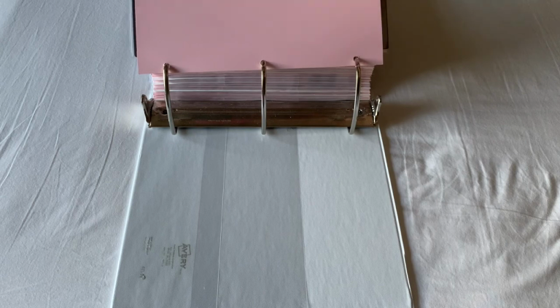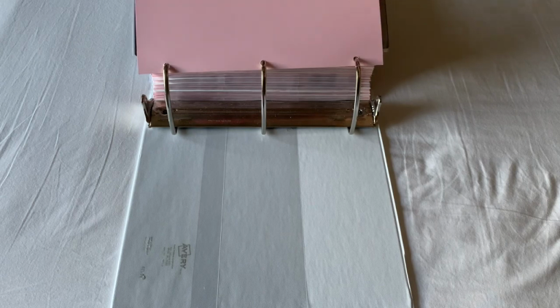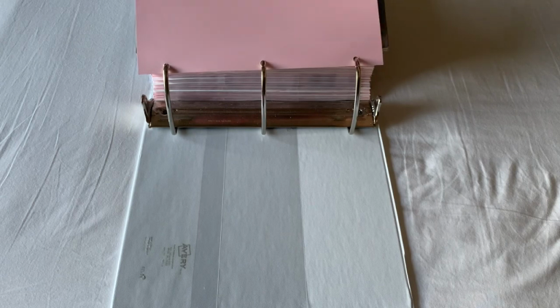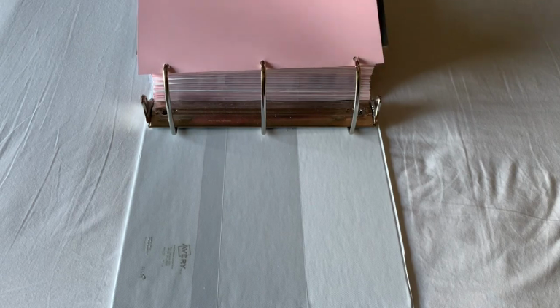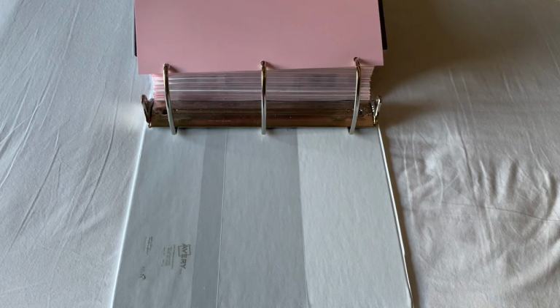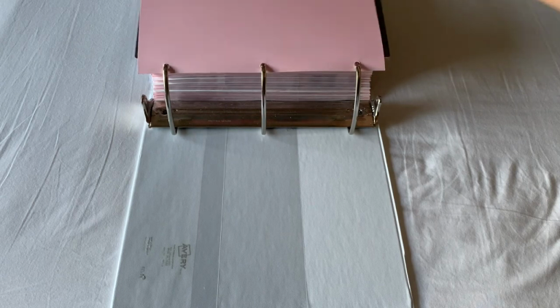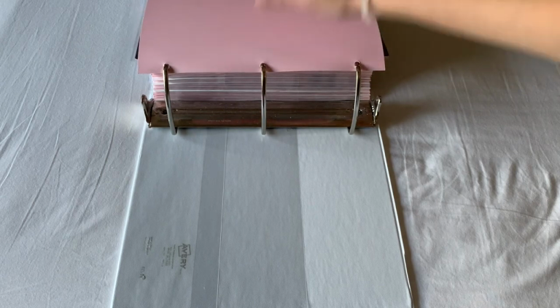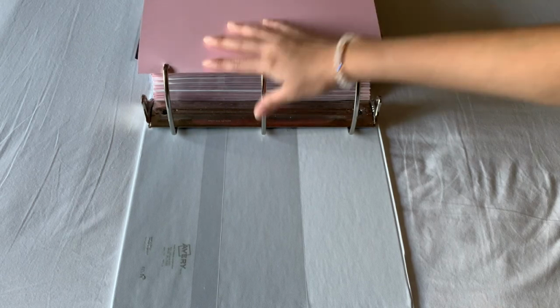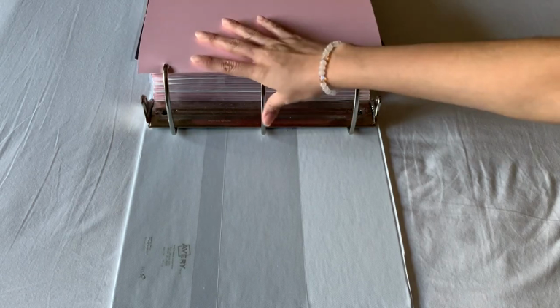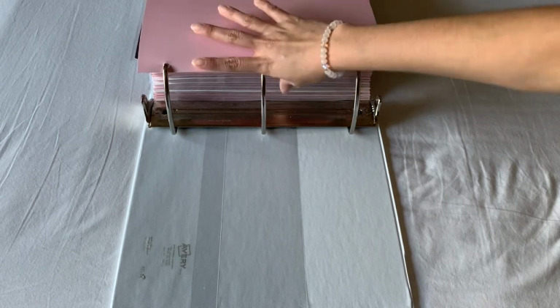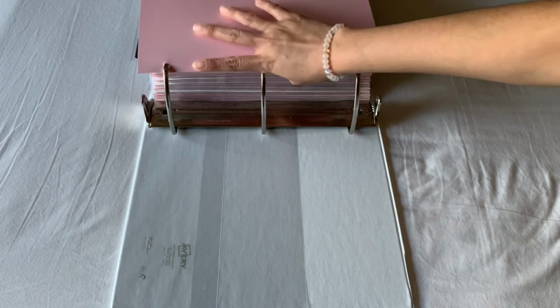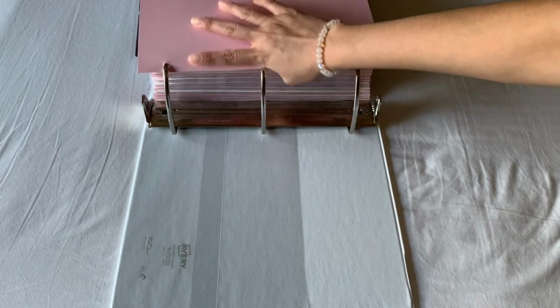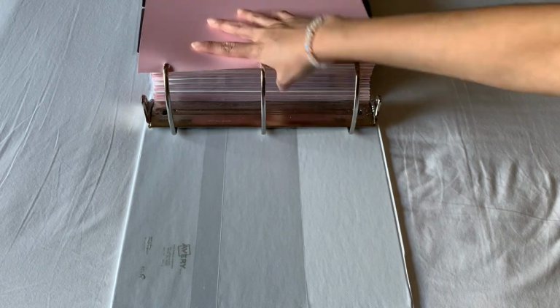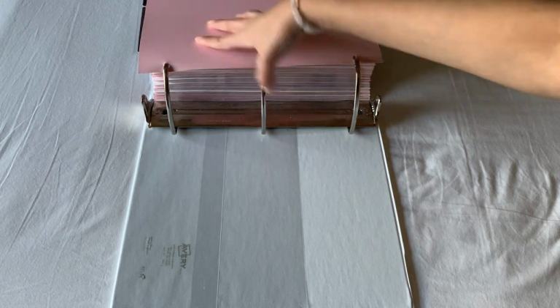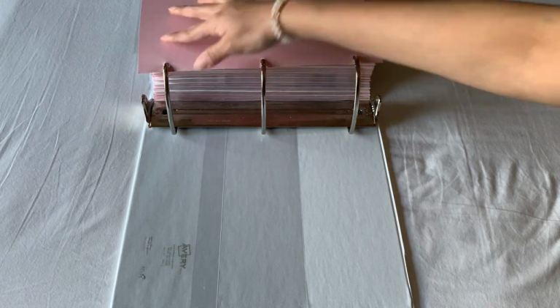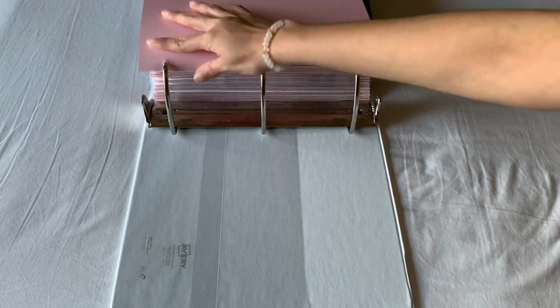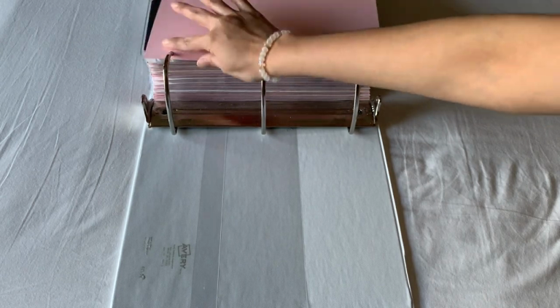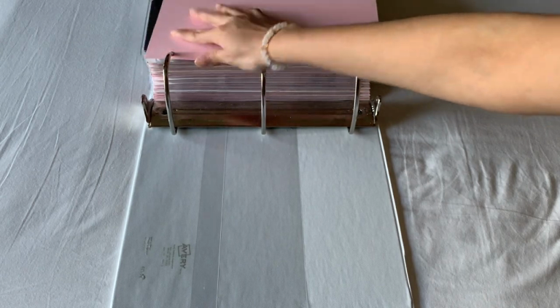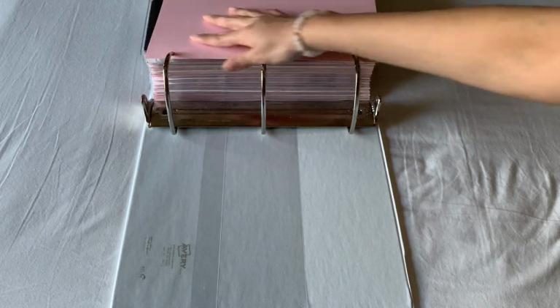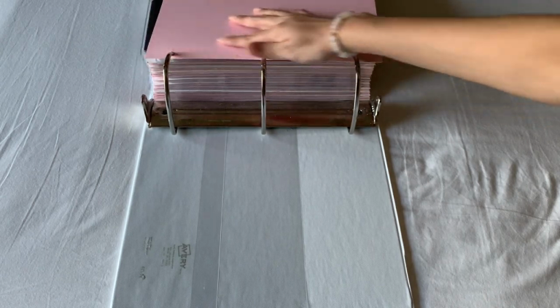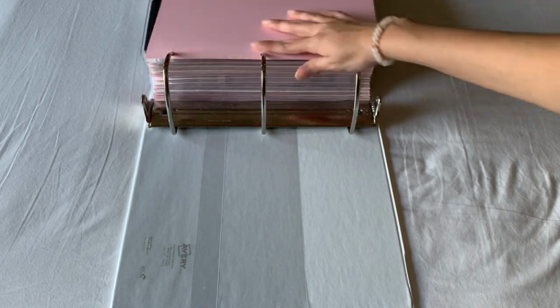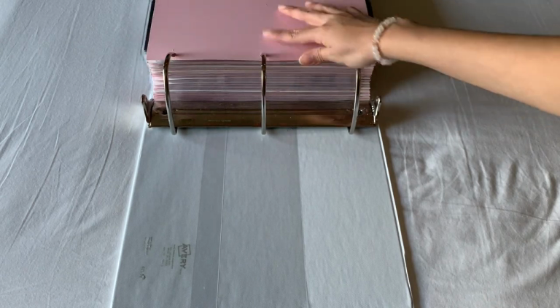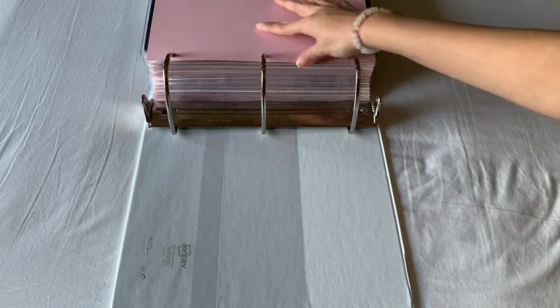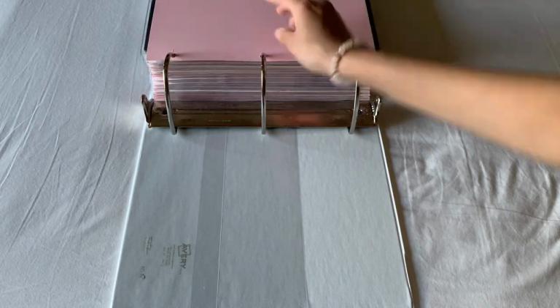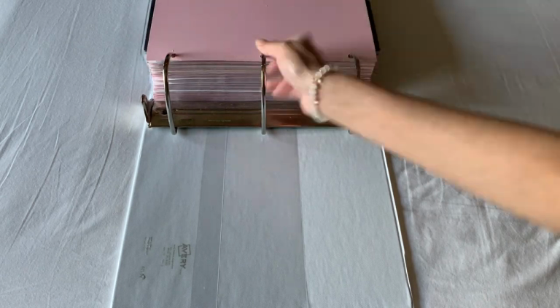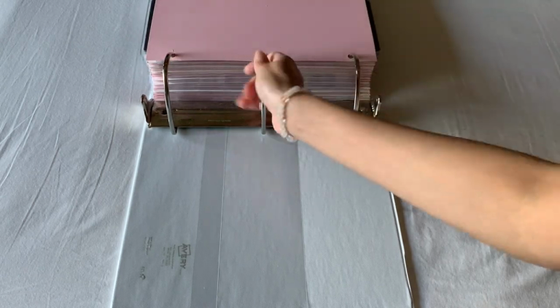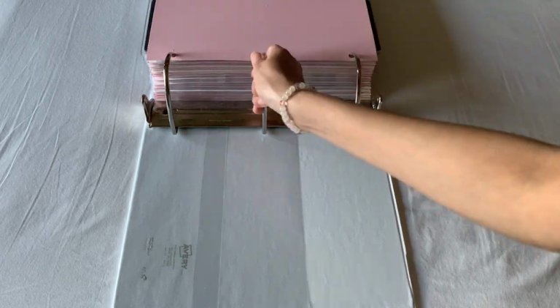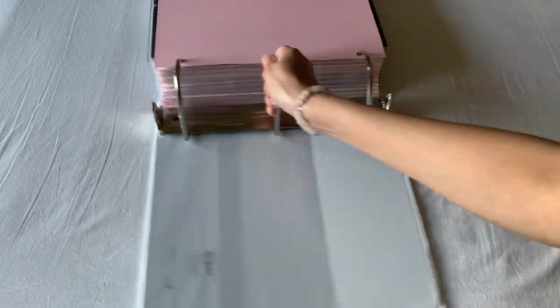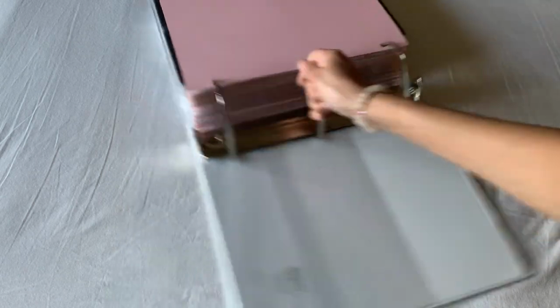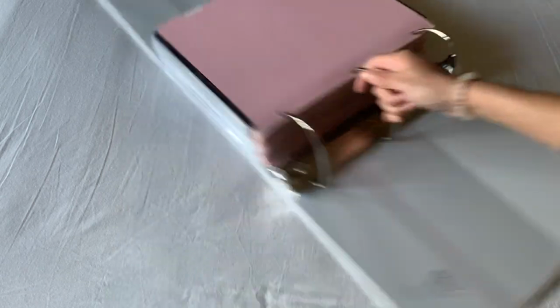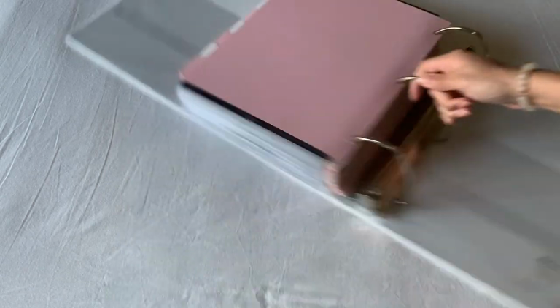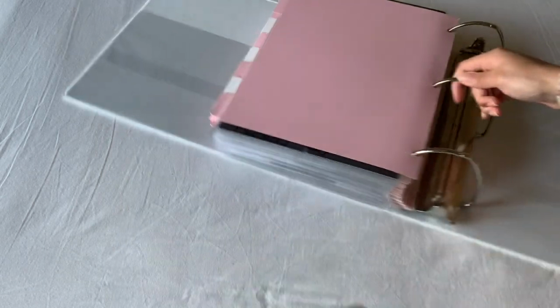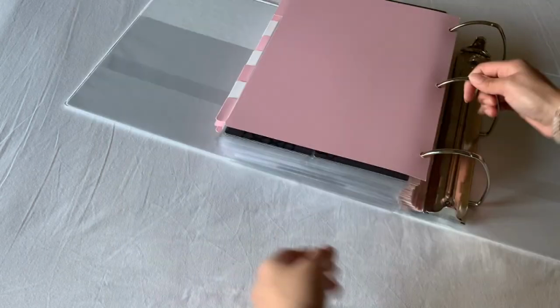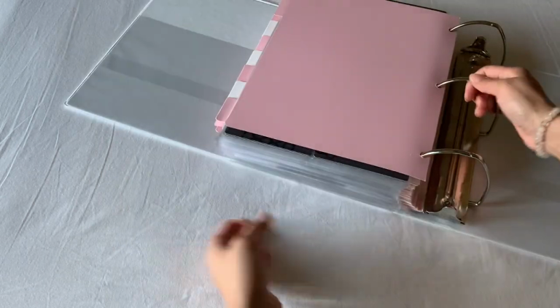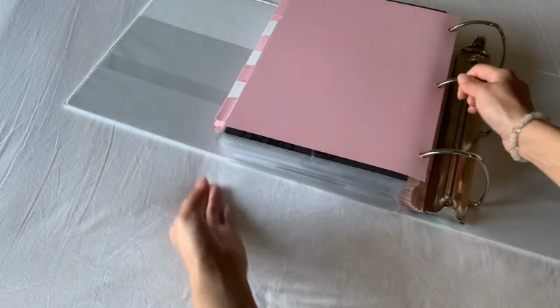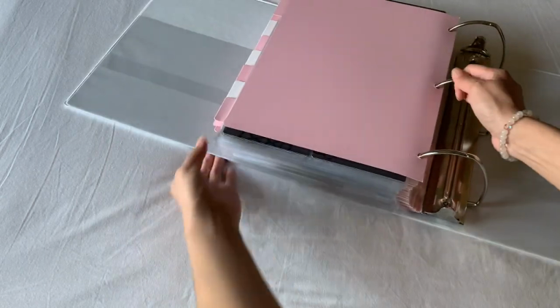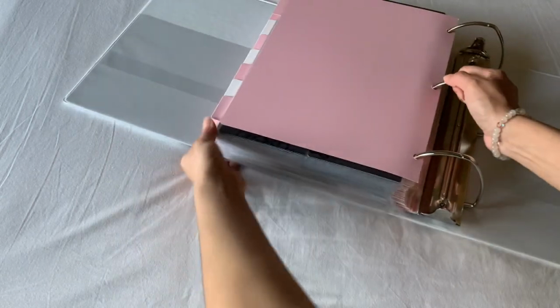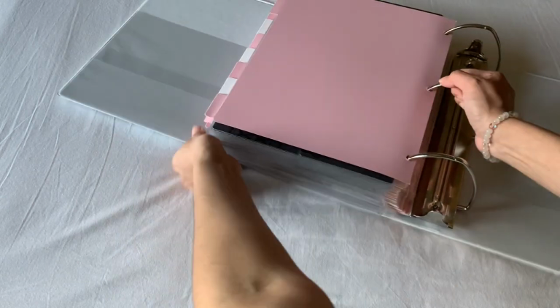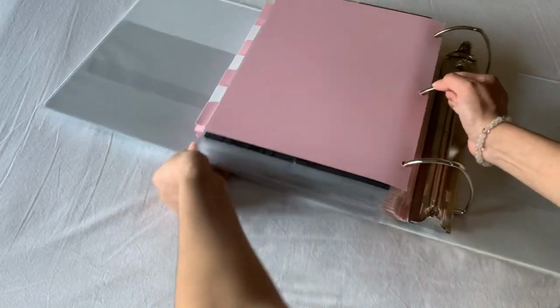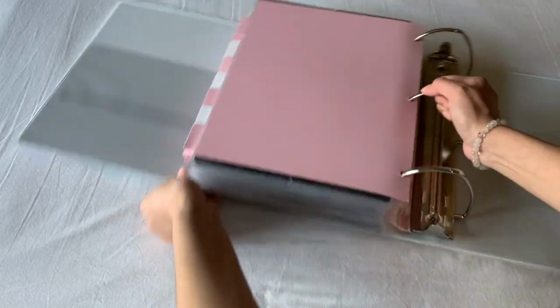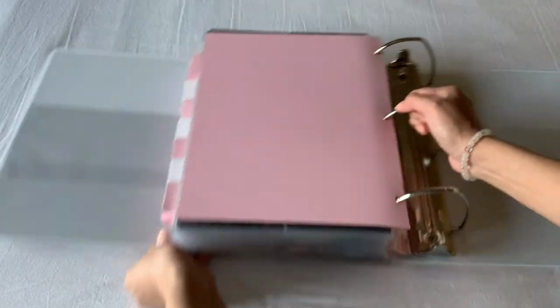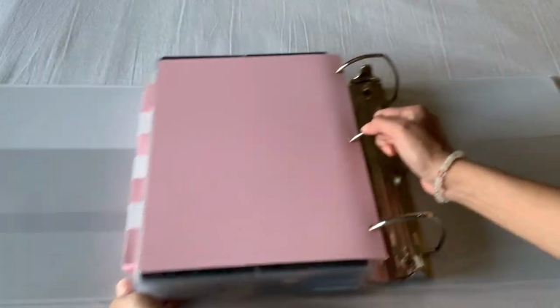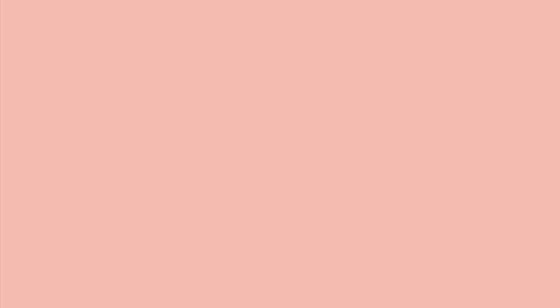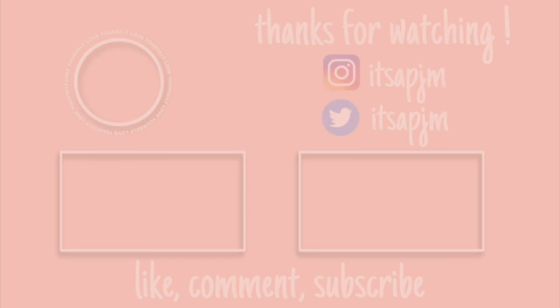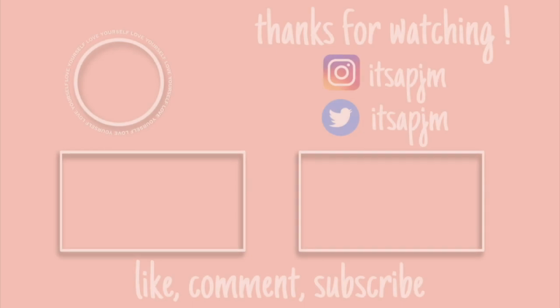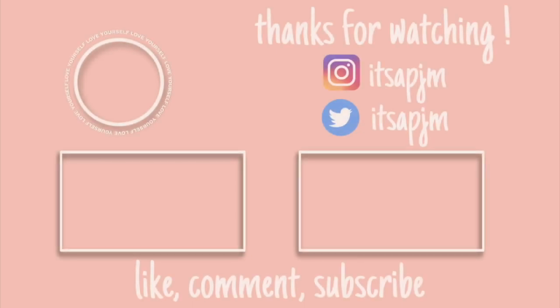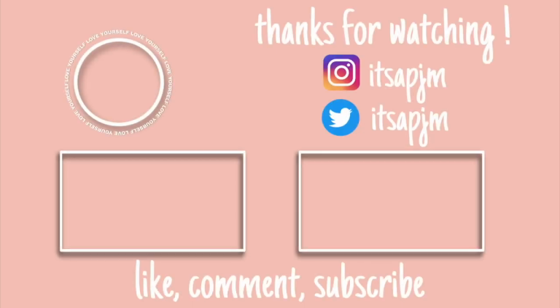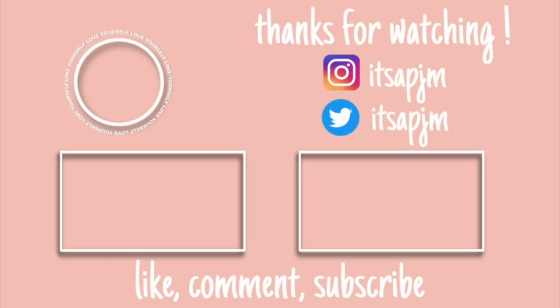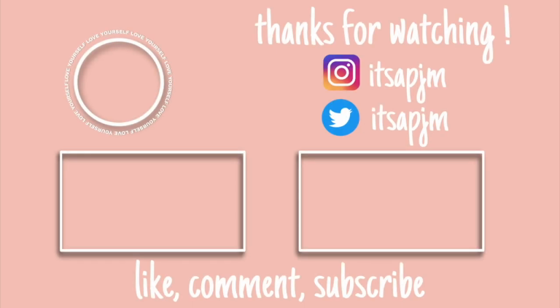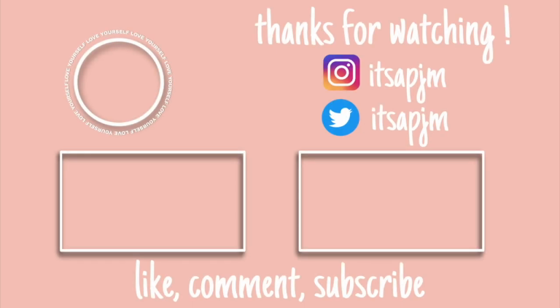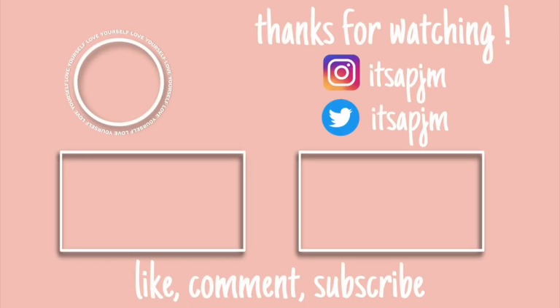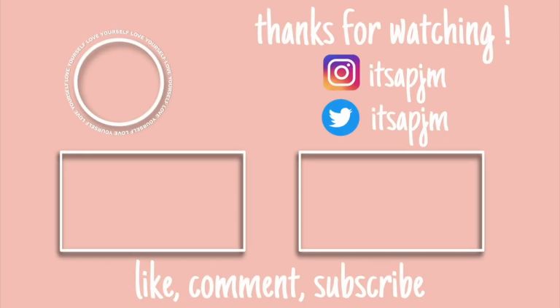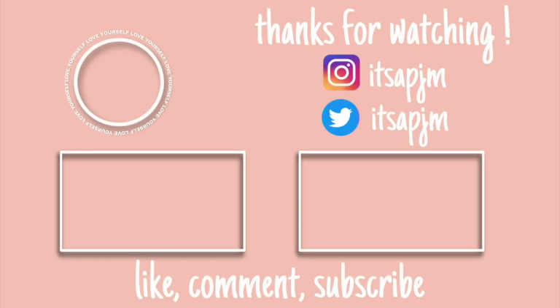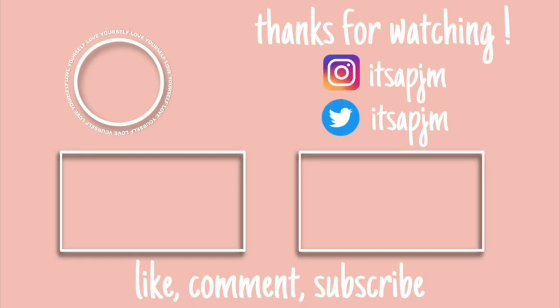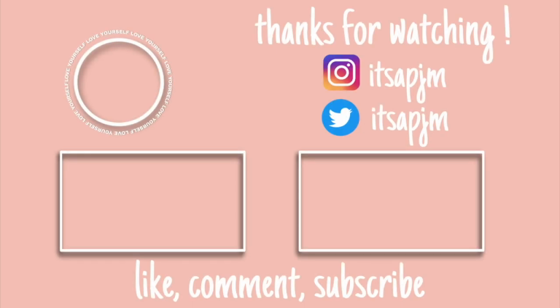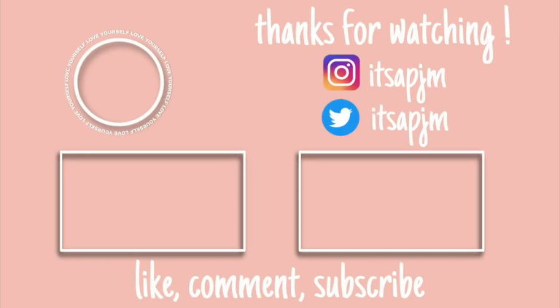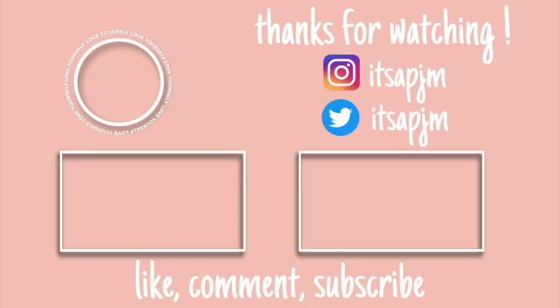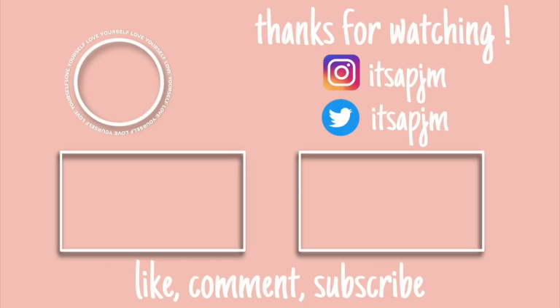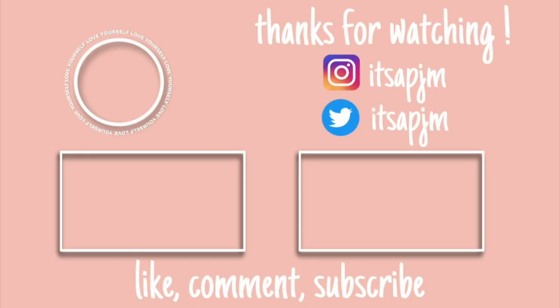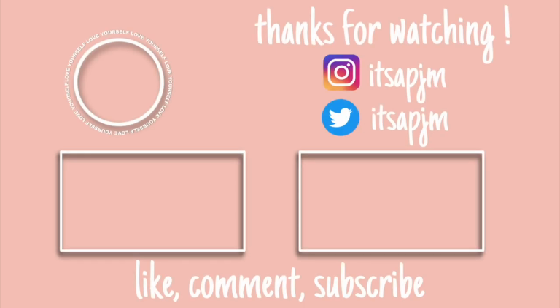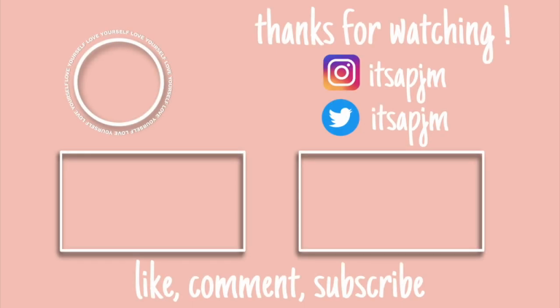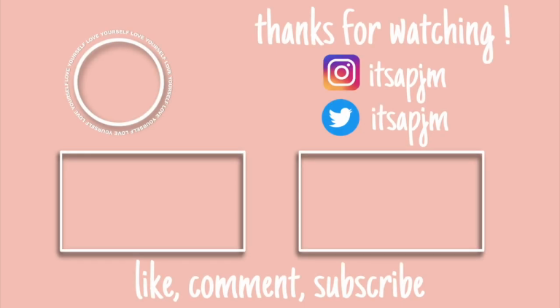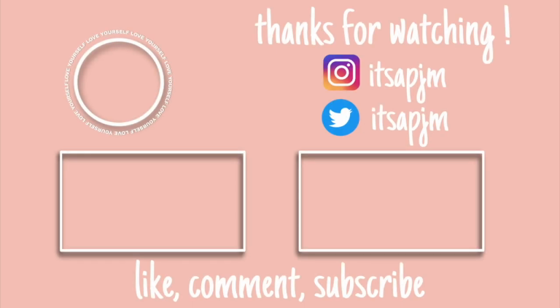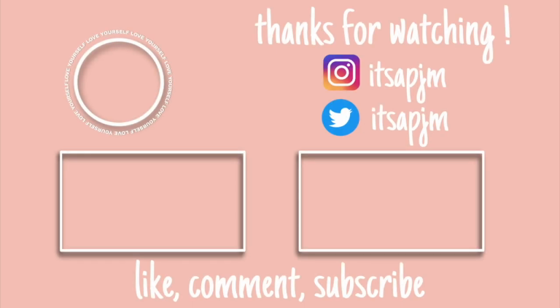And those are all the photocards in my photocard binder.